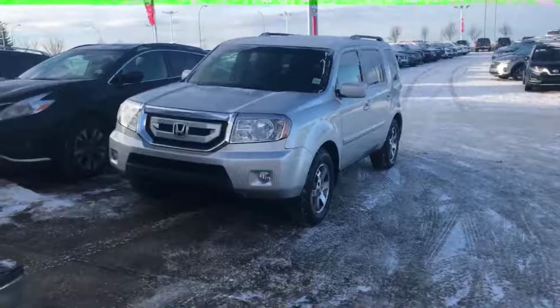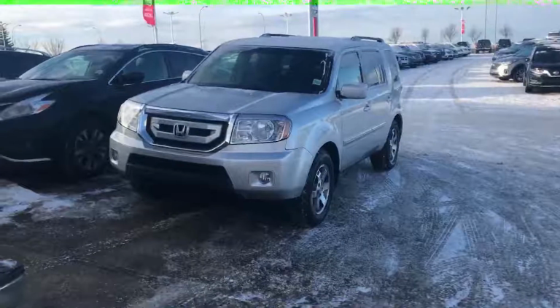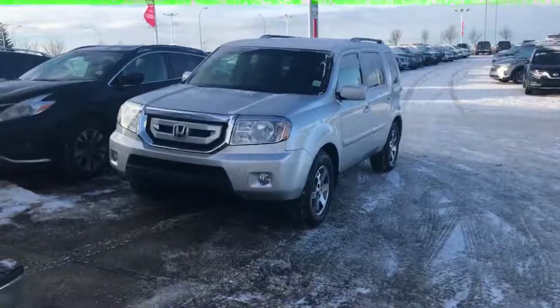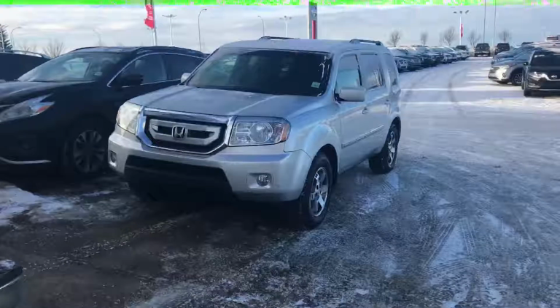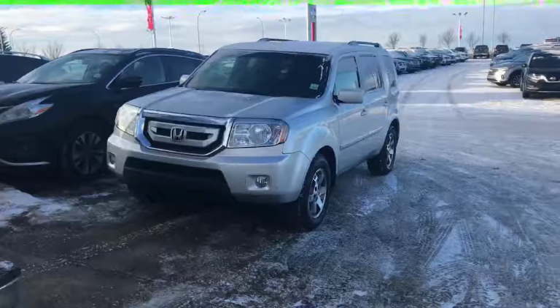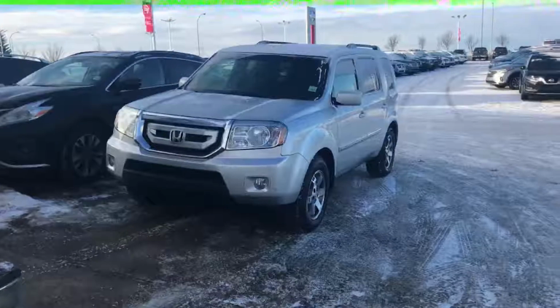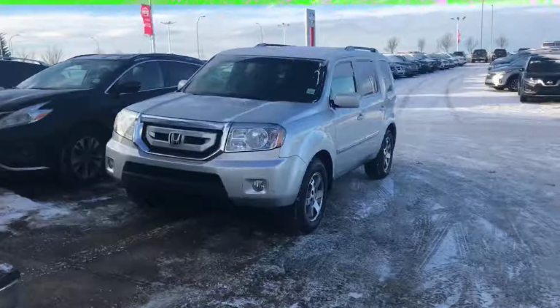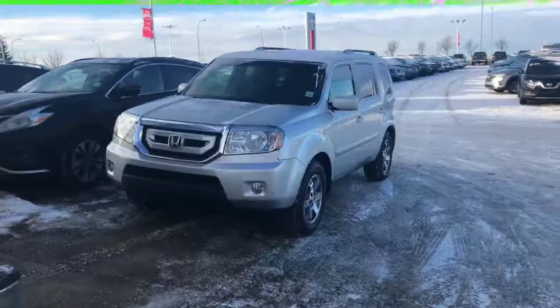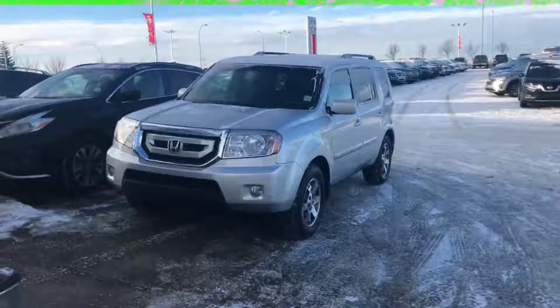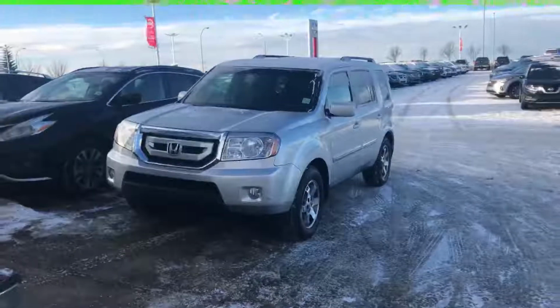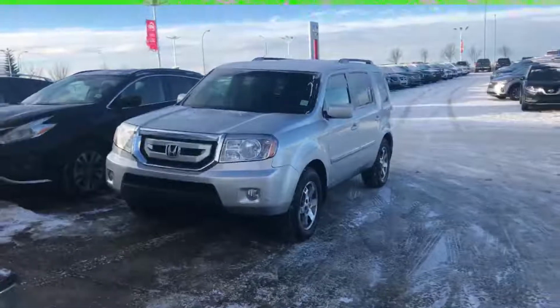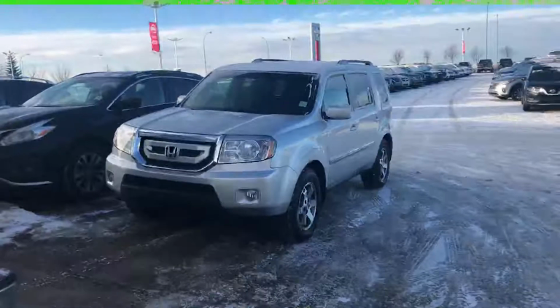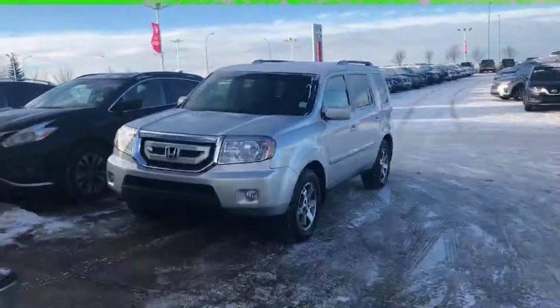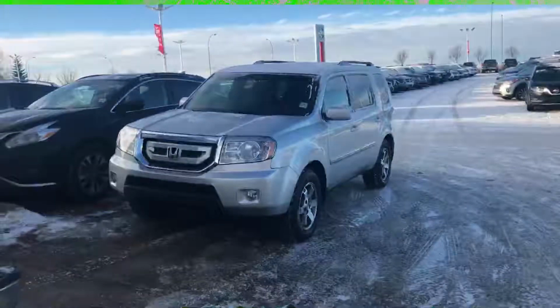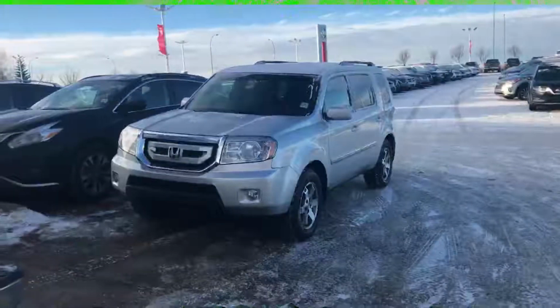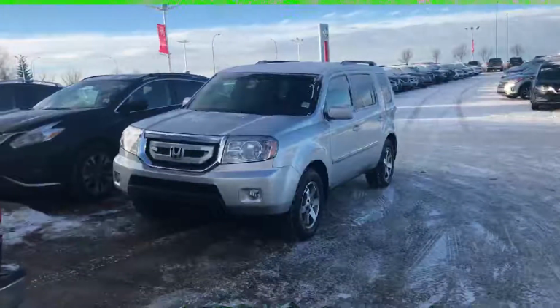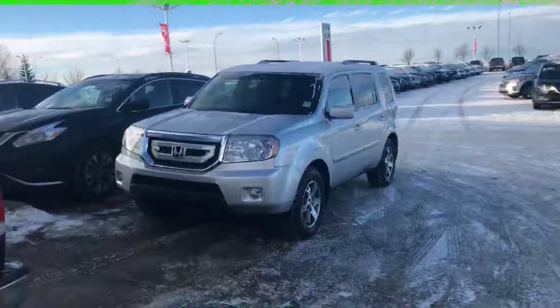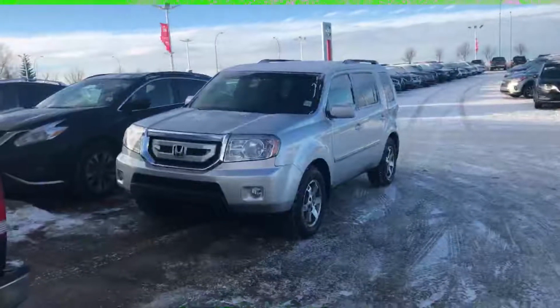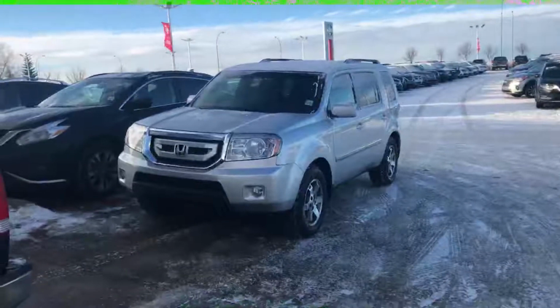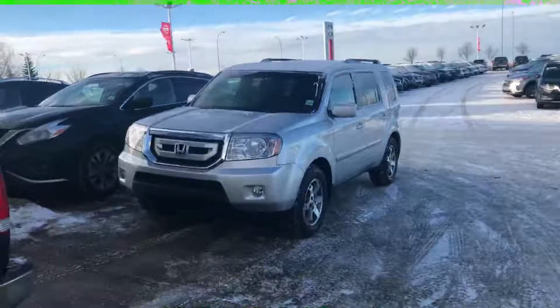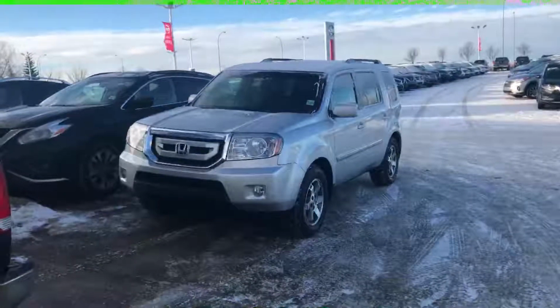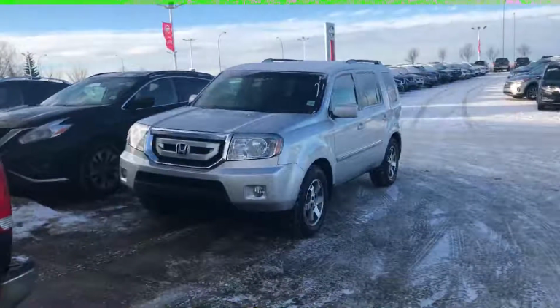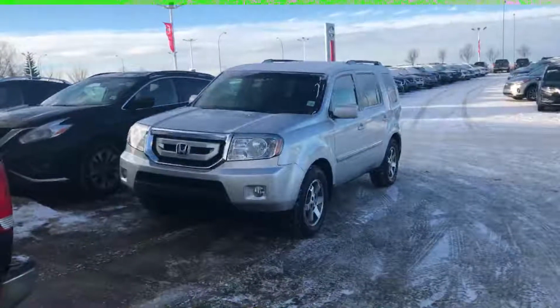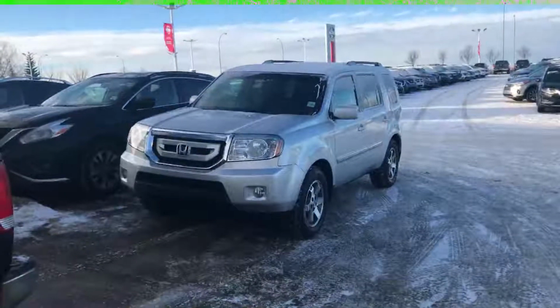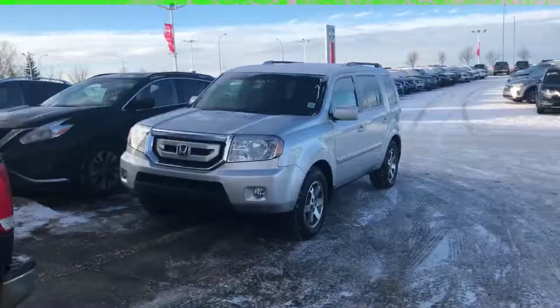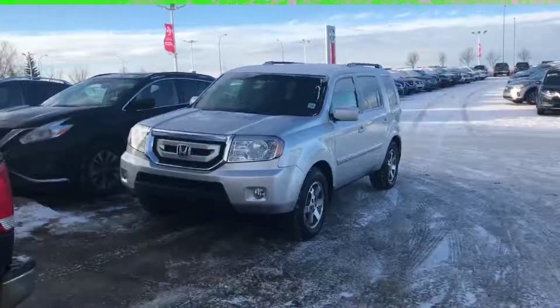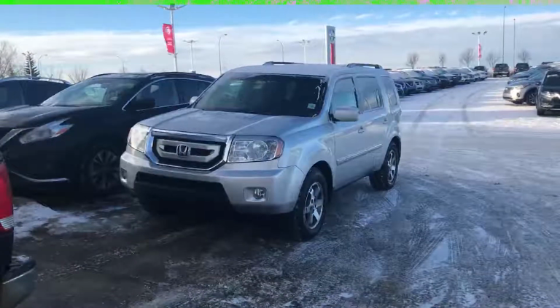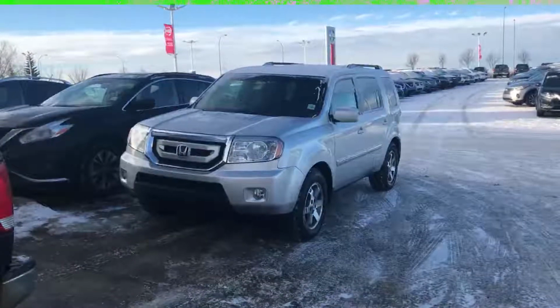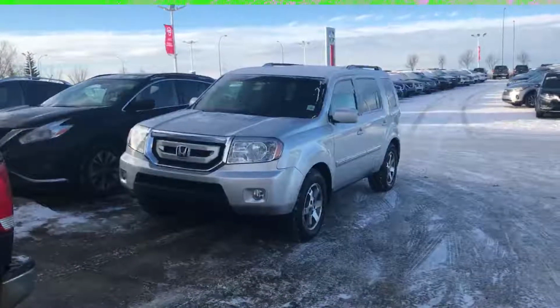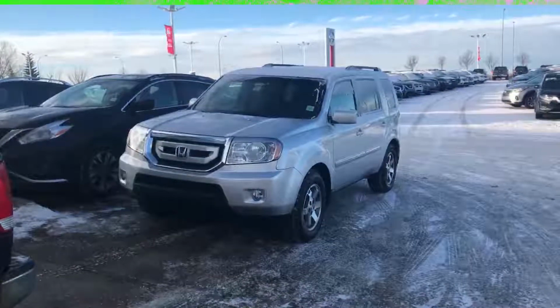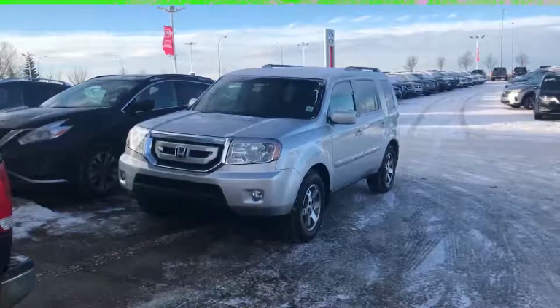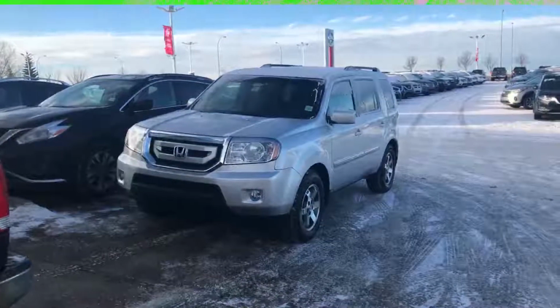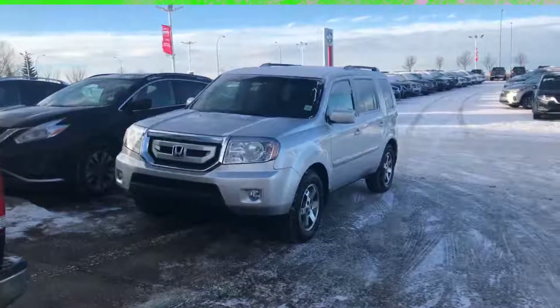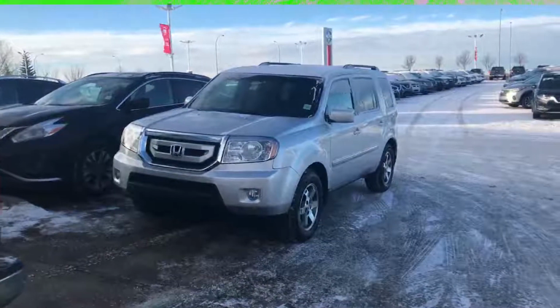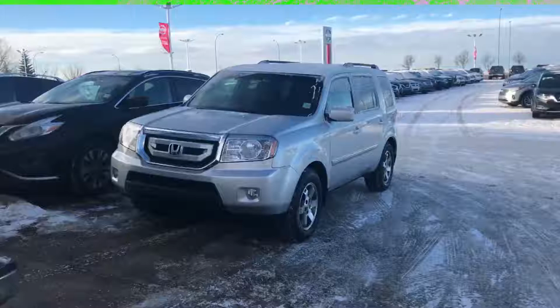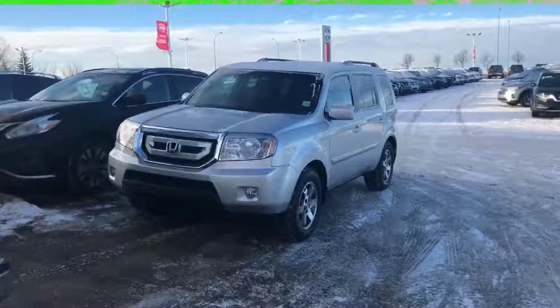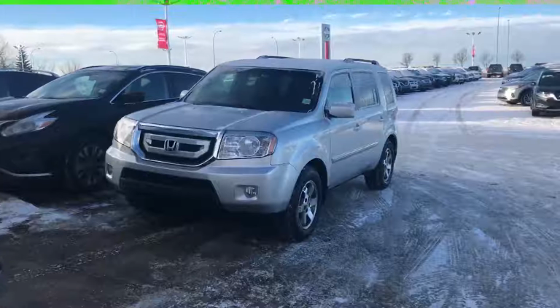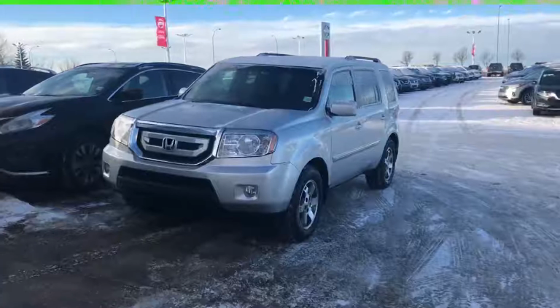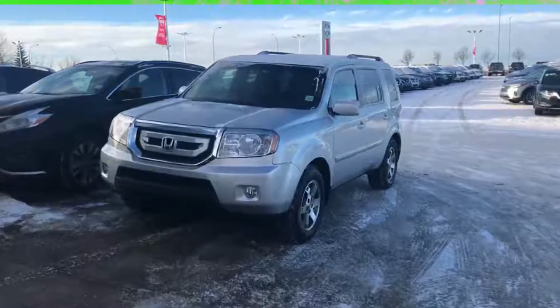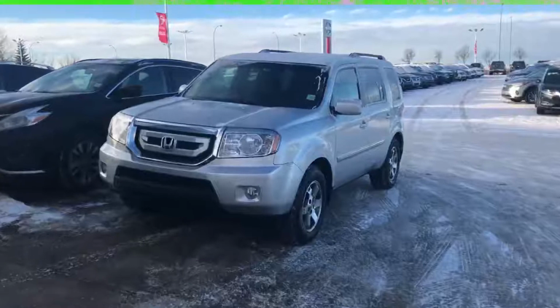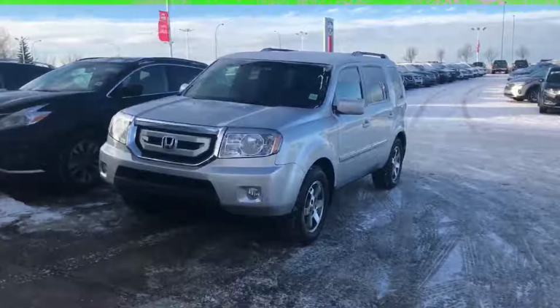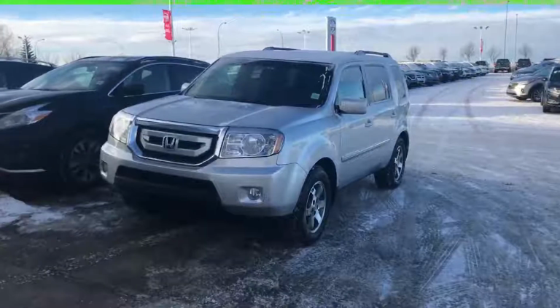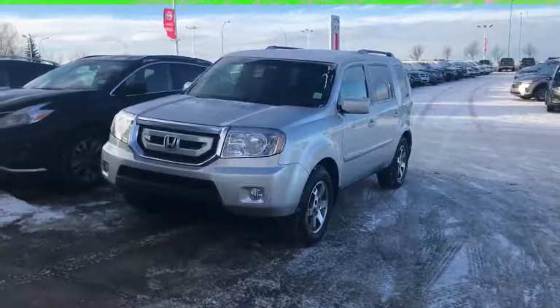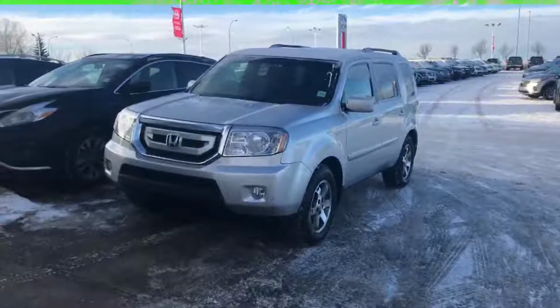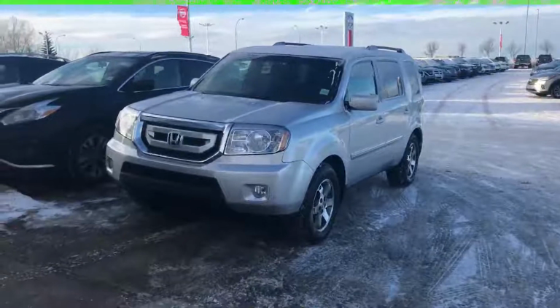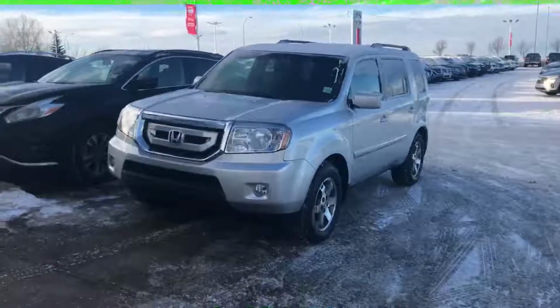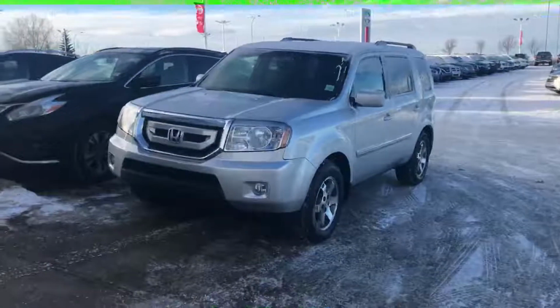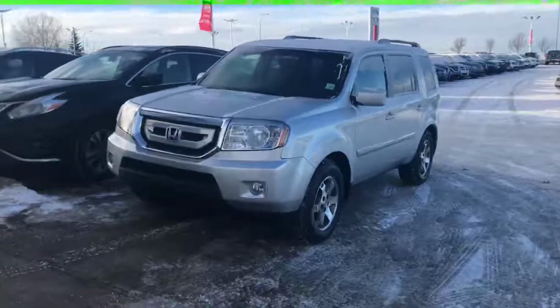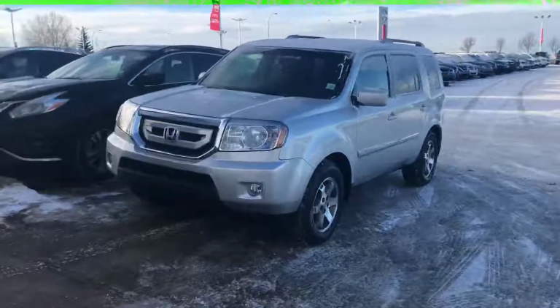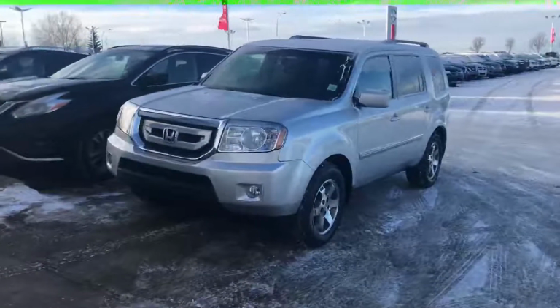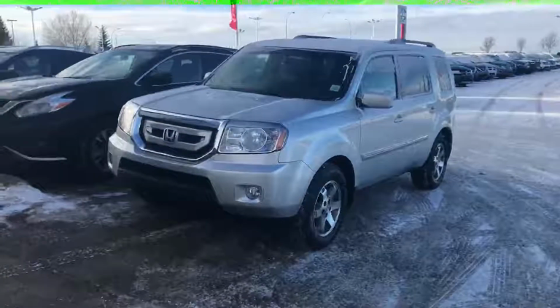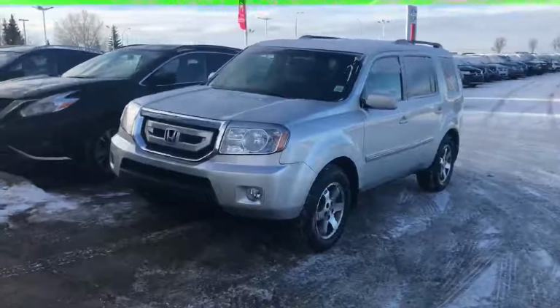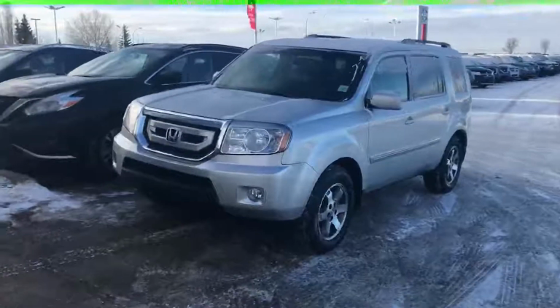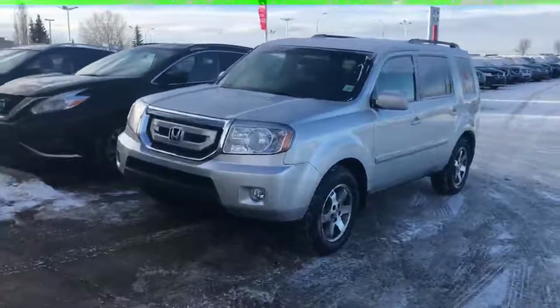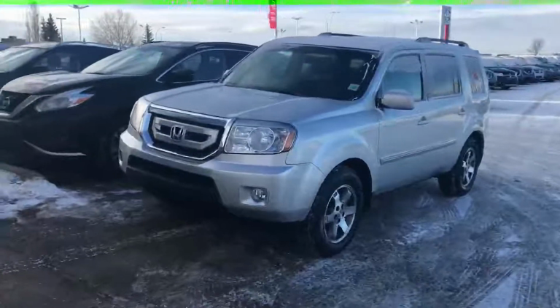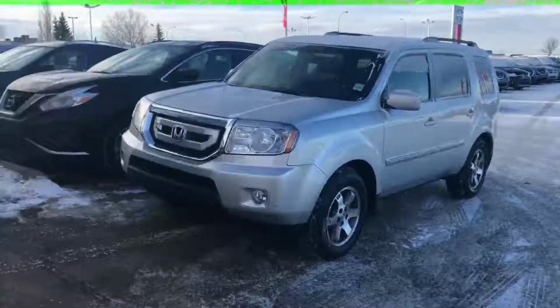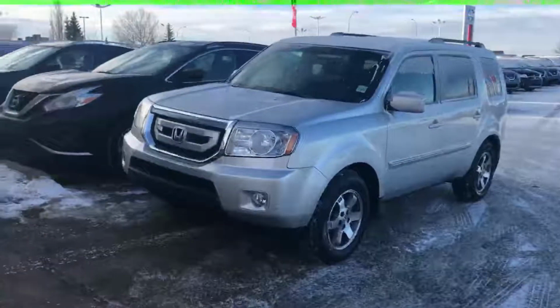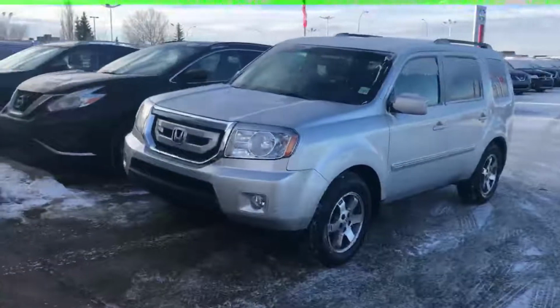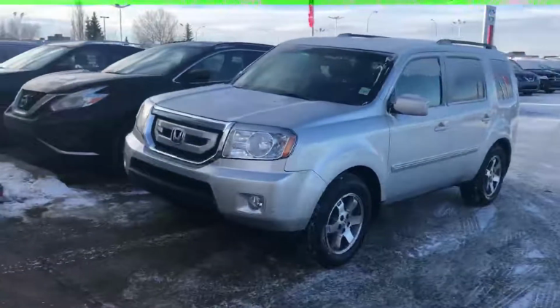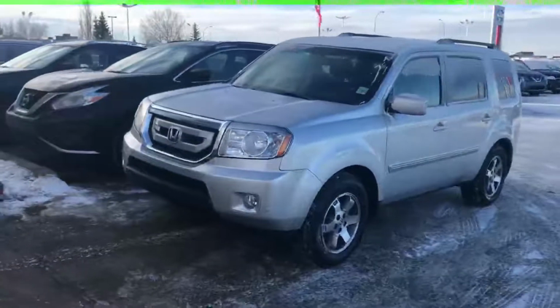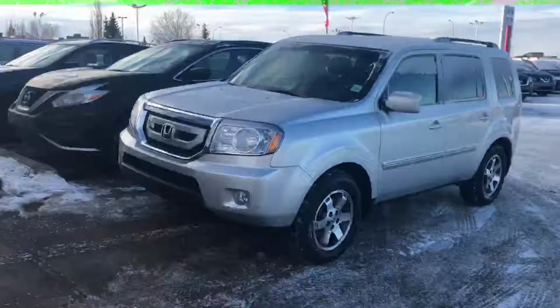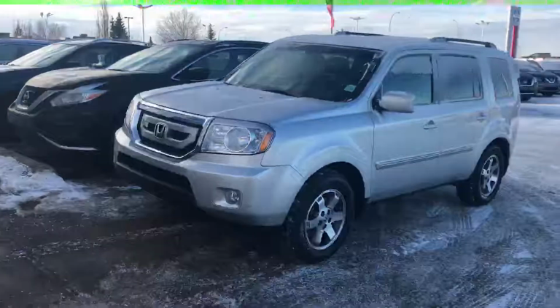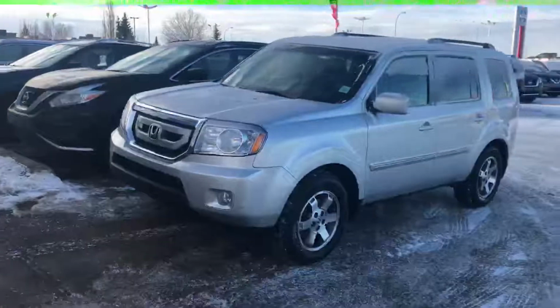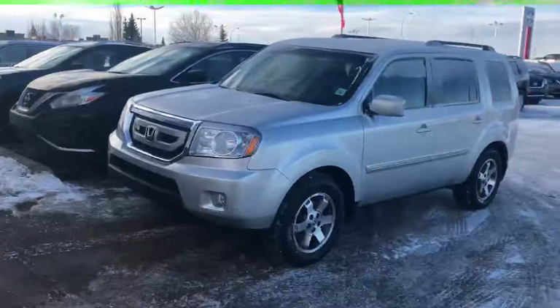Good morning Juliet, here you are from Sureware Nissan. So here's the 2009 Honda Pilot, the one you were interested in.